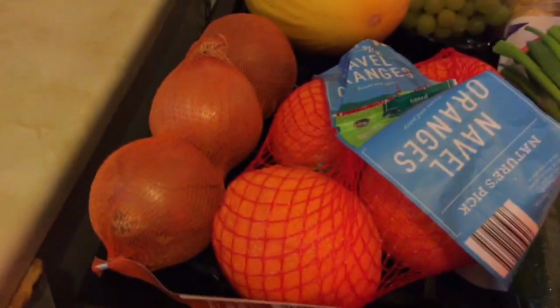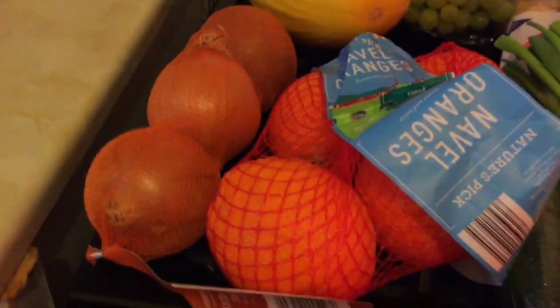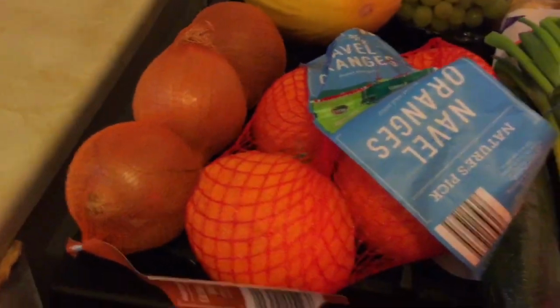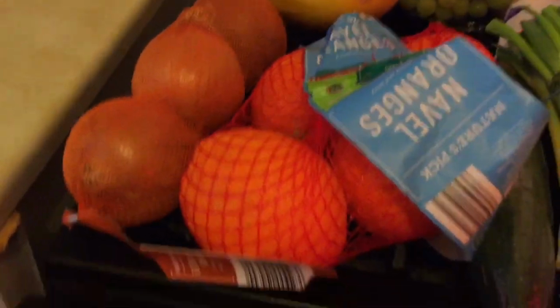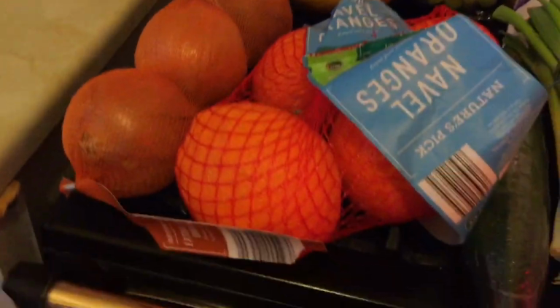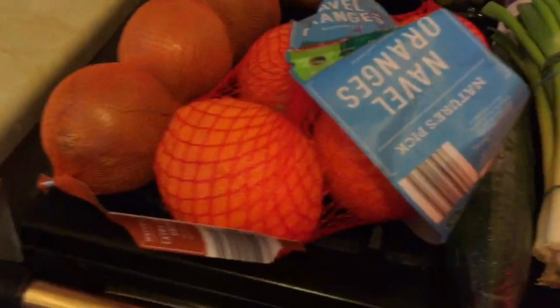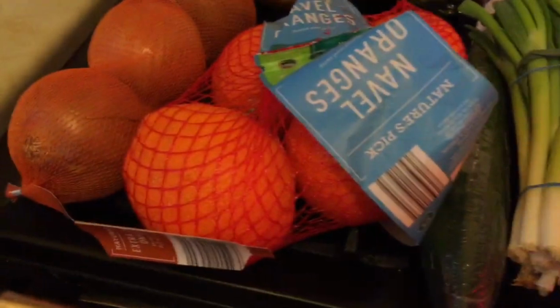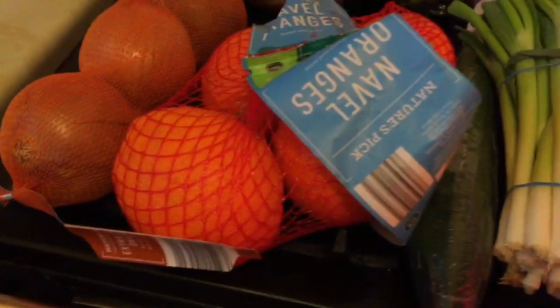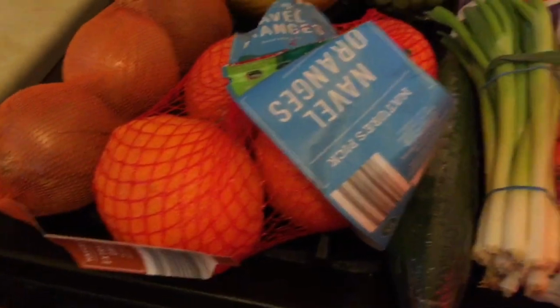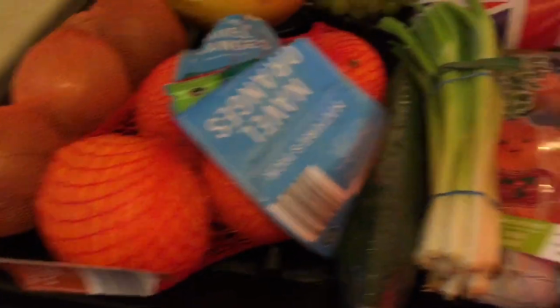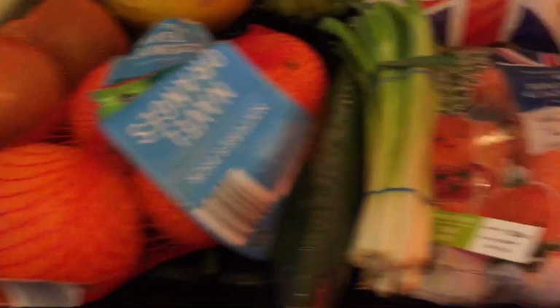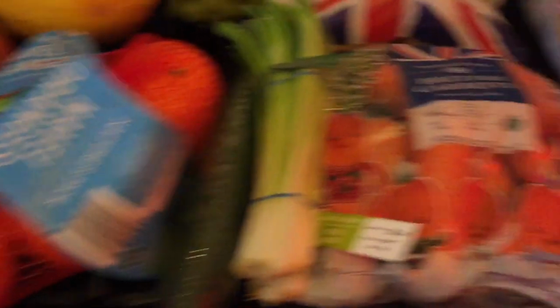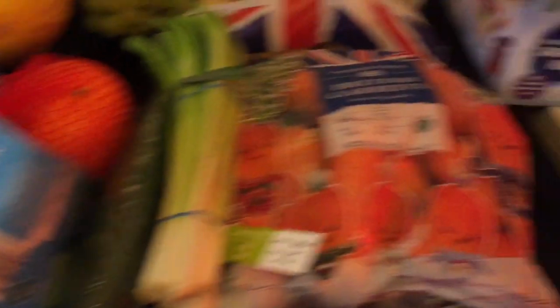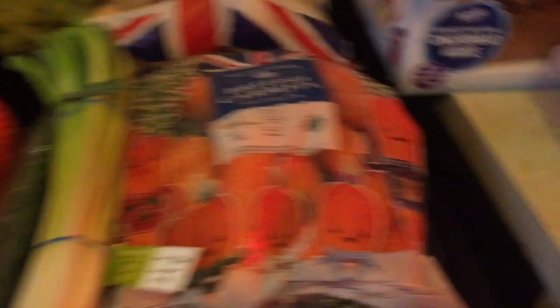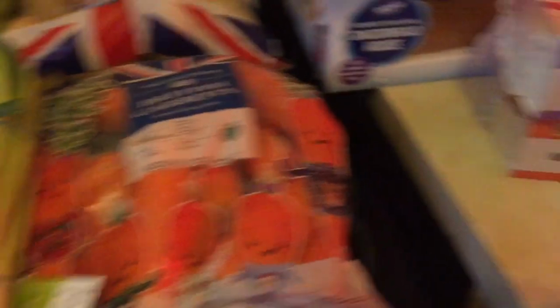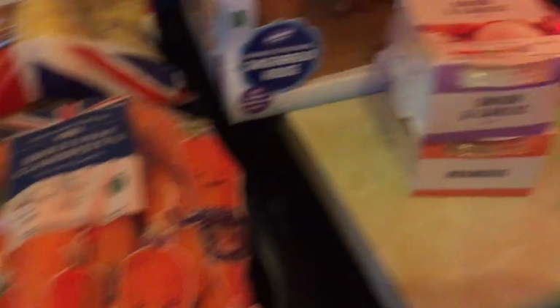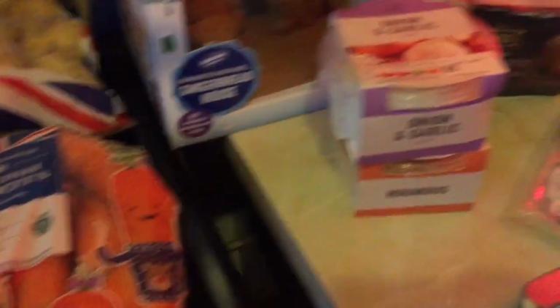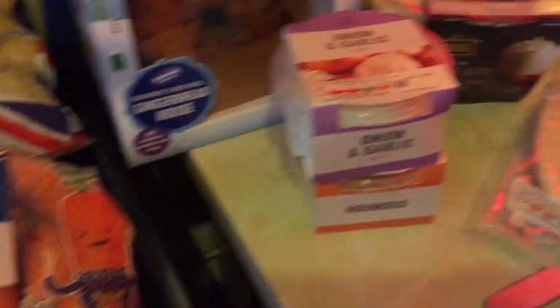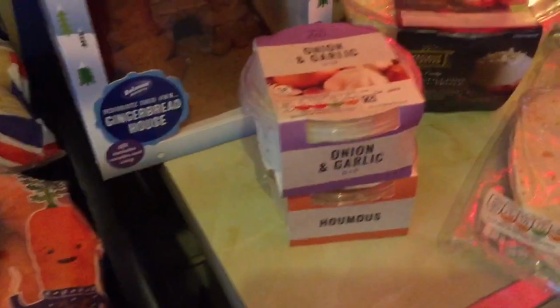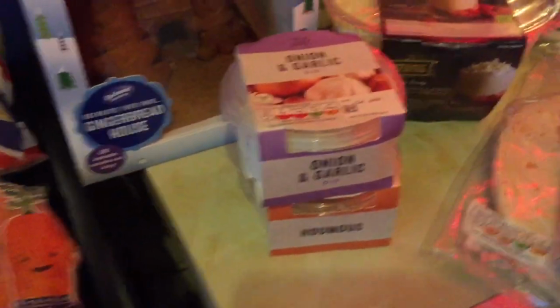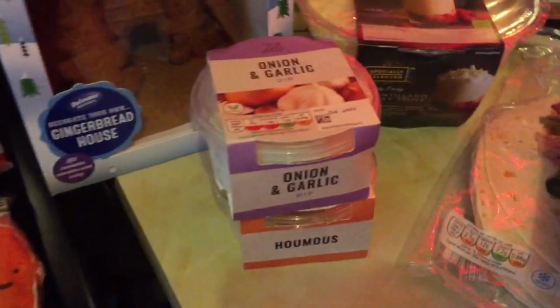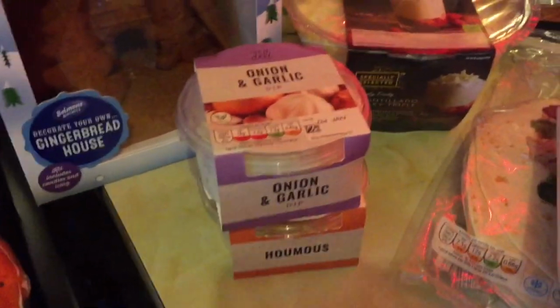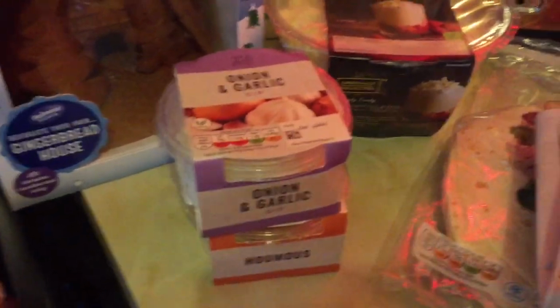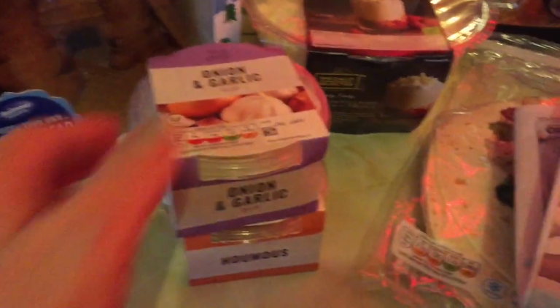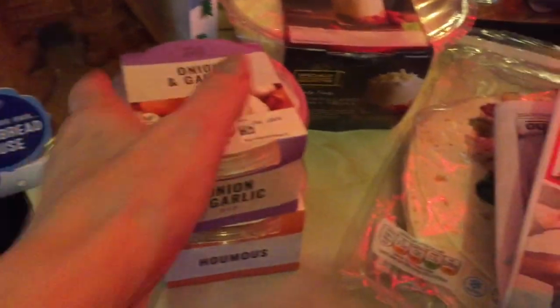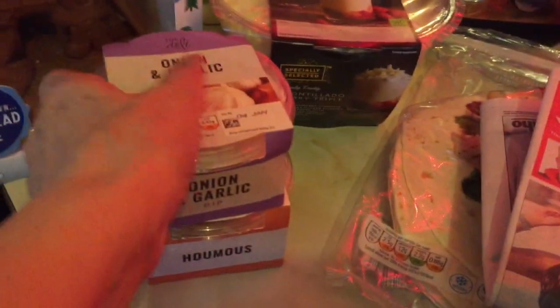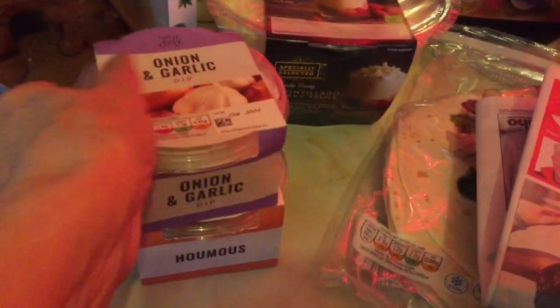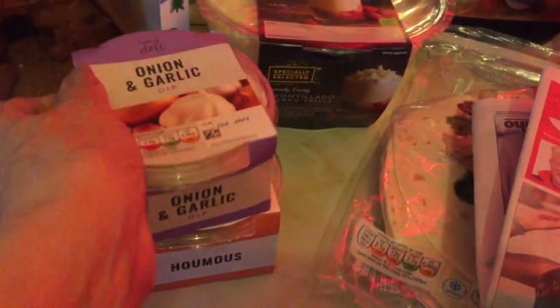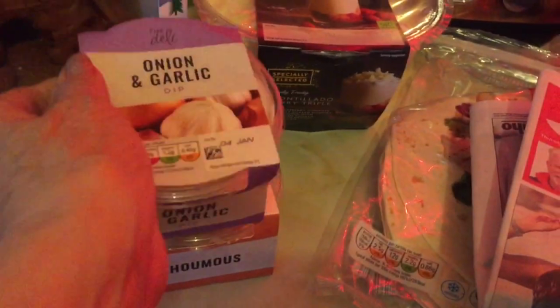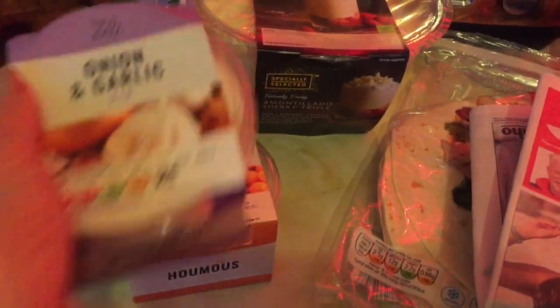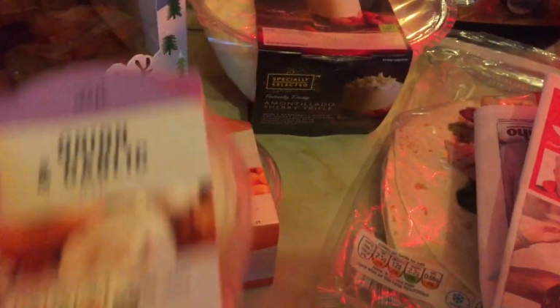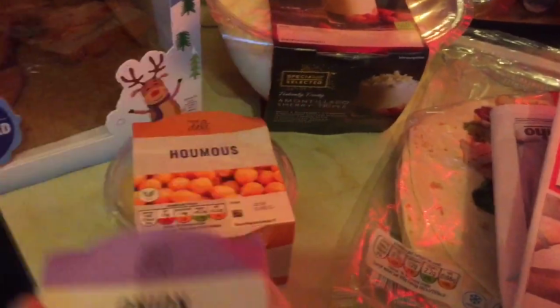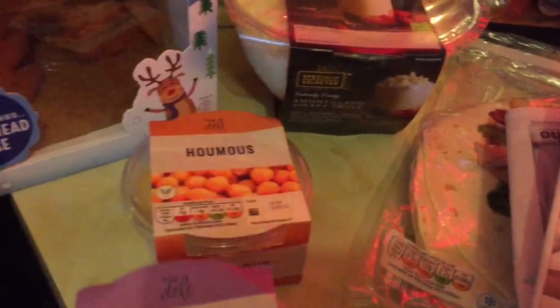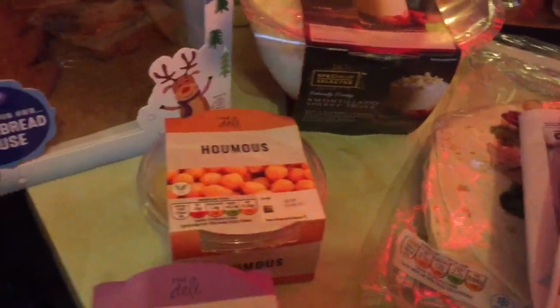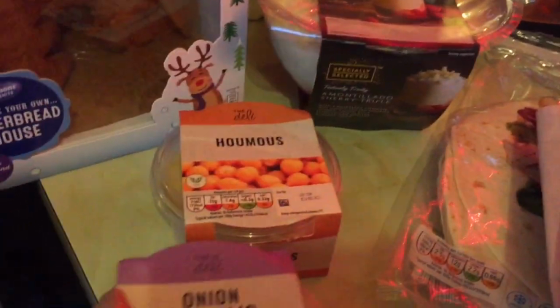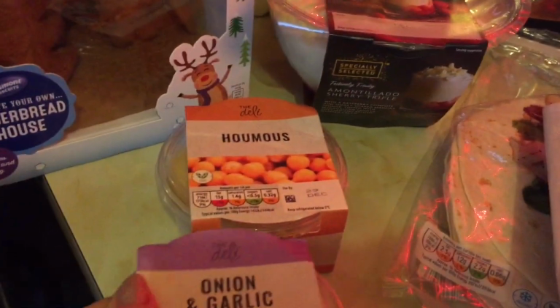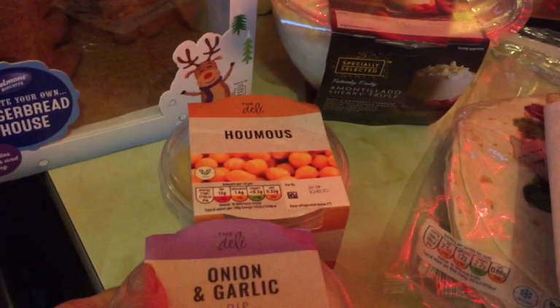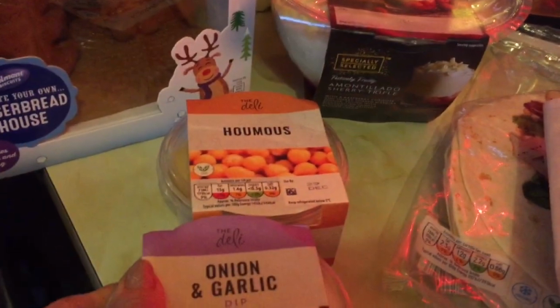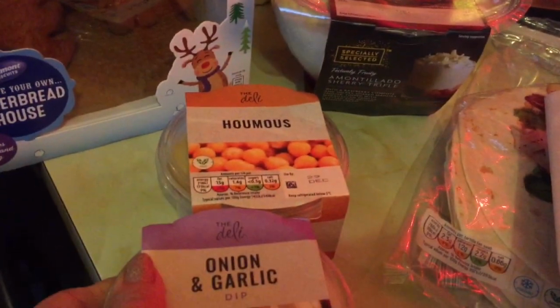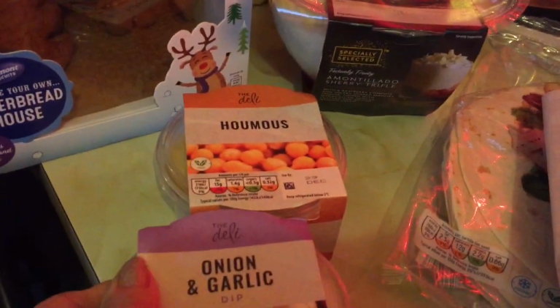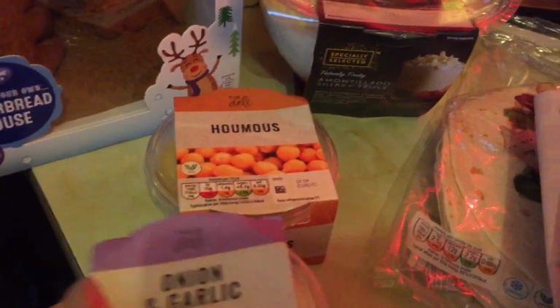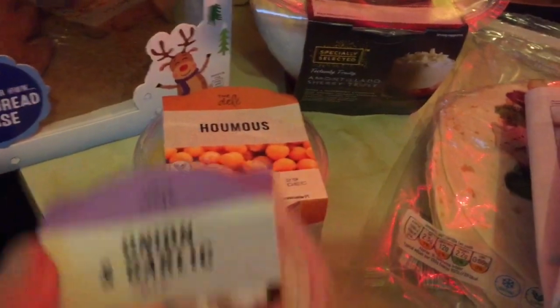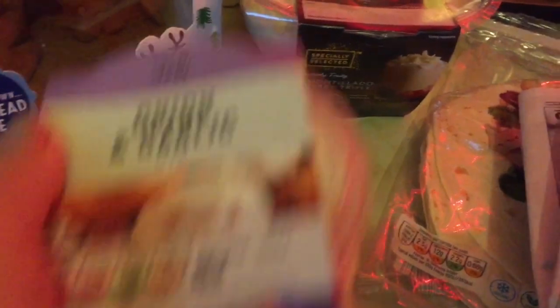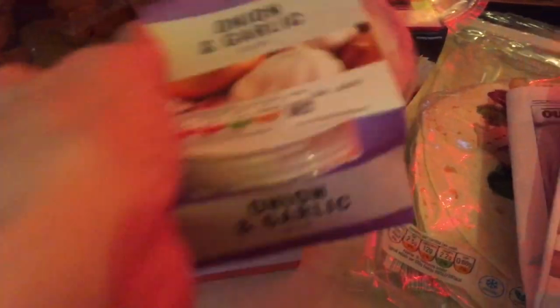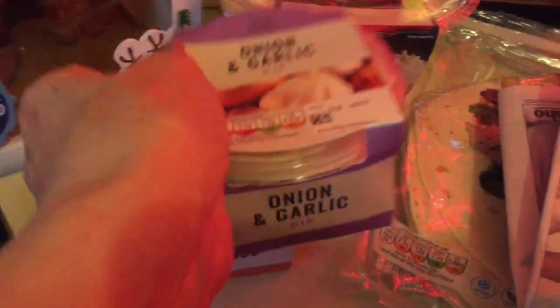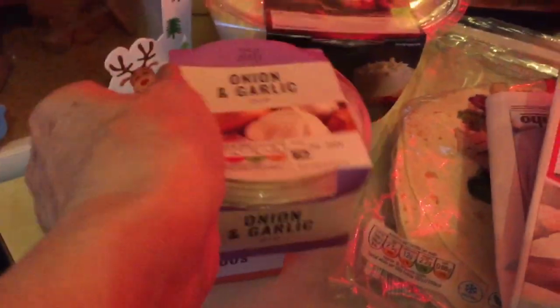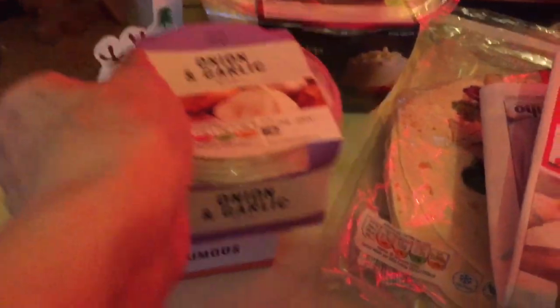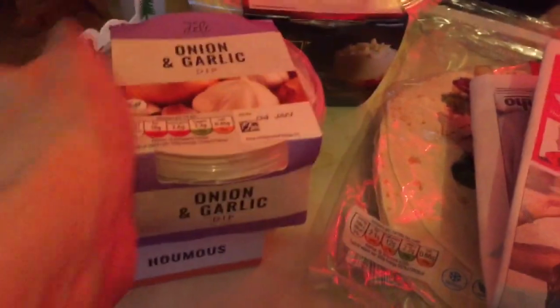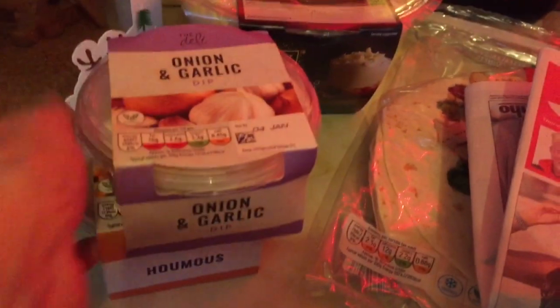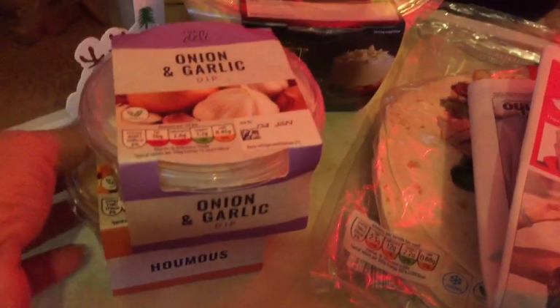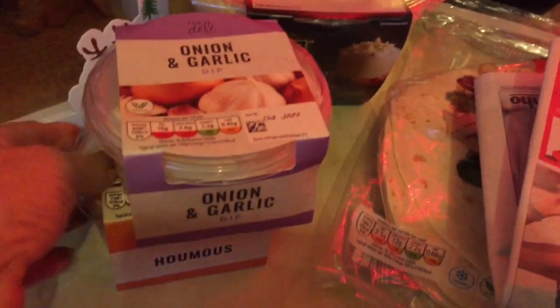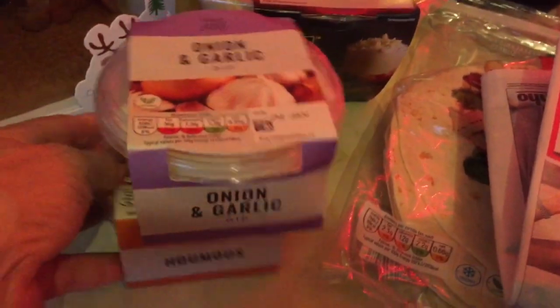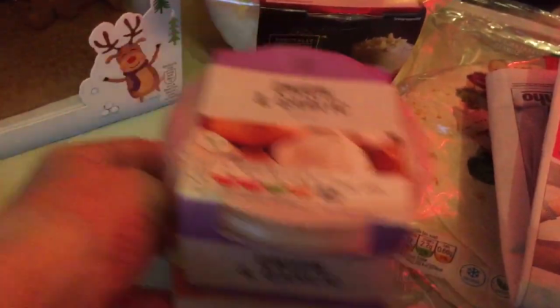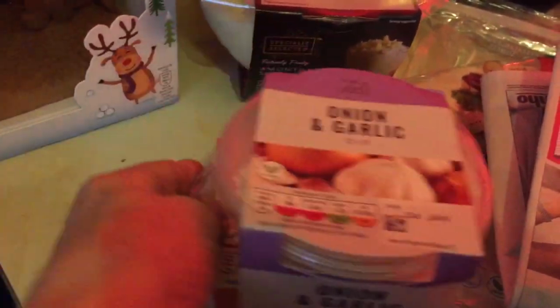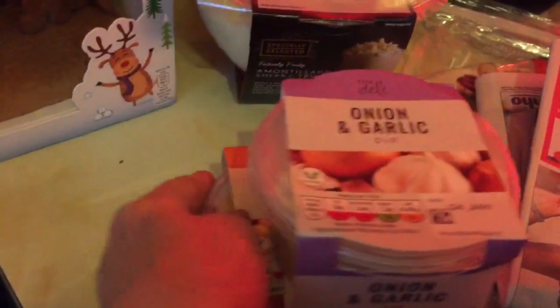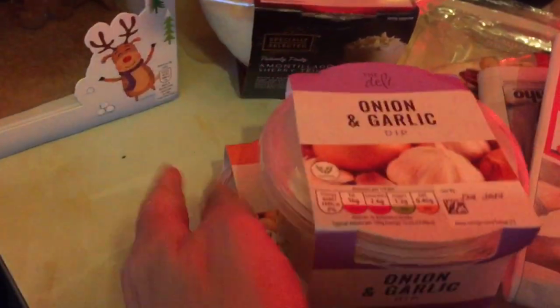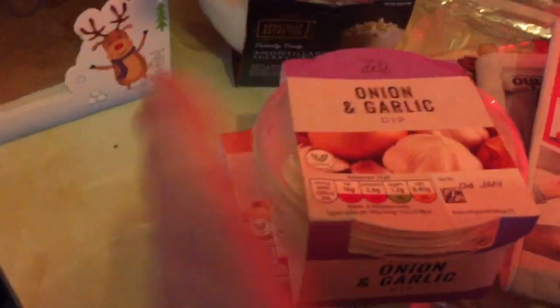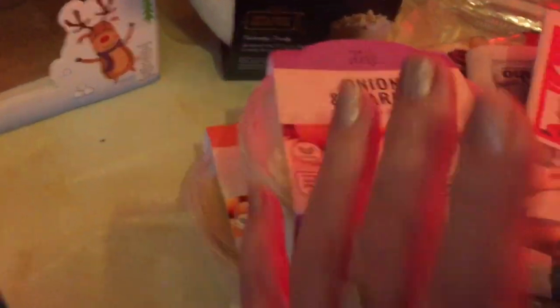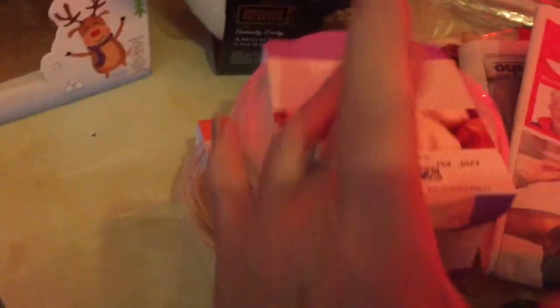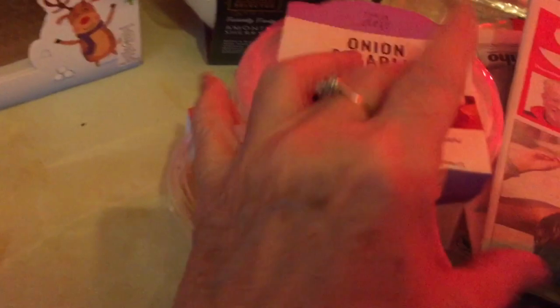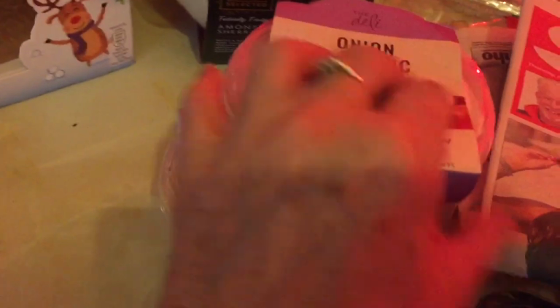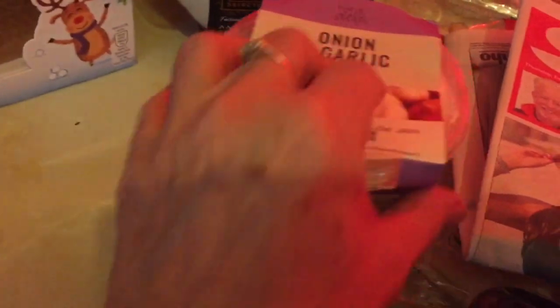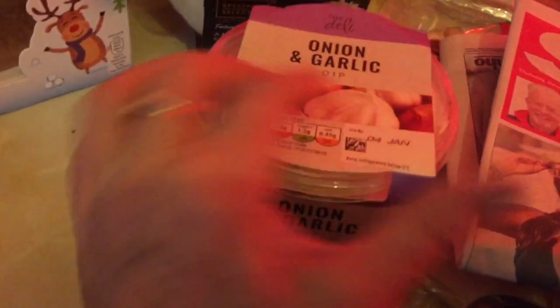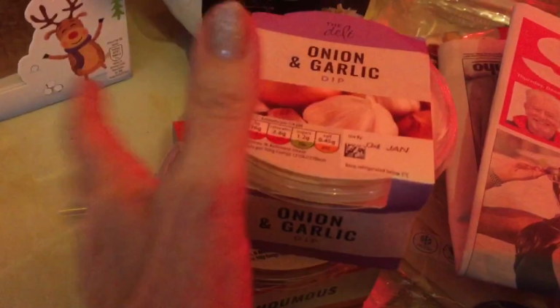I've got some onions, just a pack of three, and I've got some onion and garlic dip and hummus. I like to add those in.